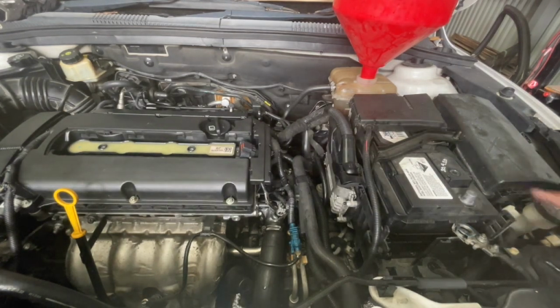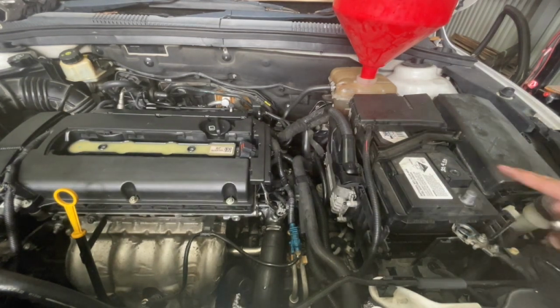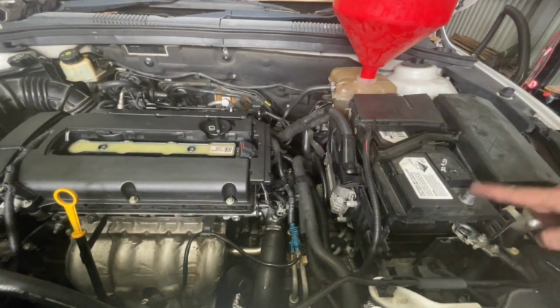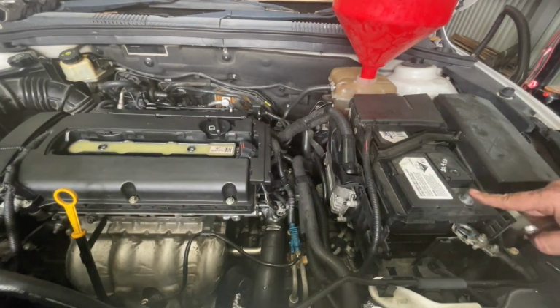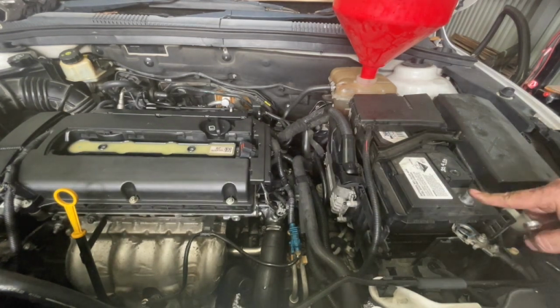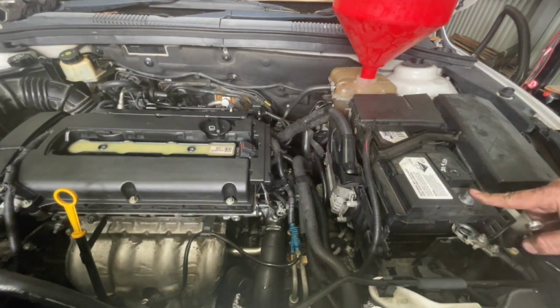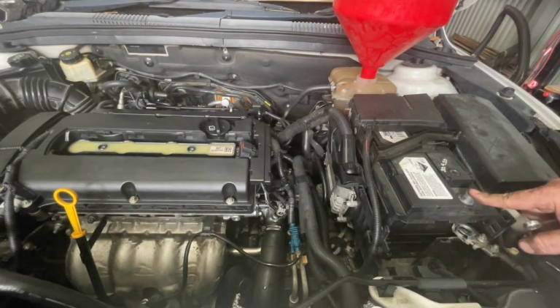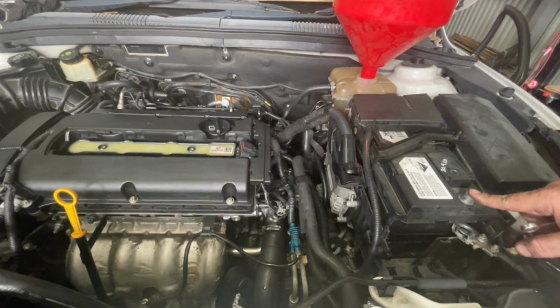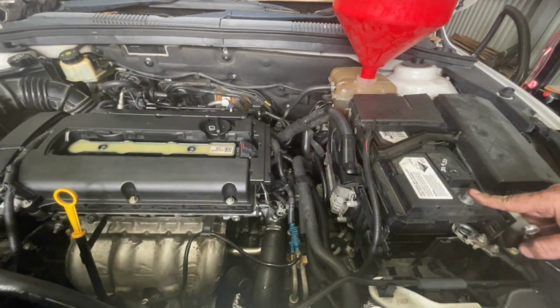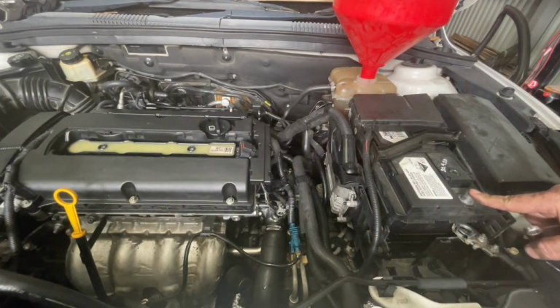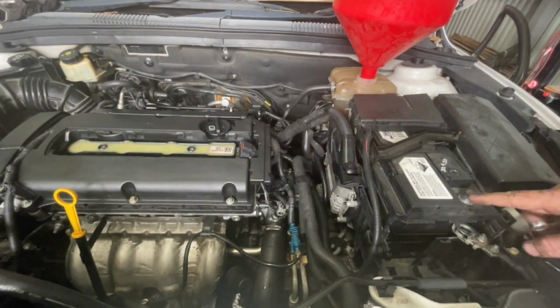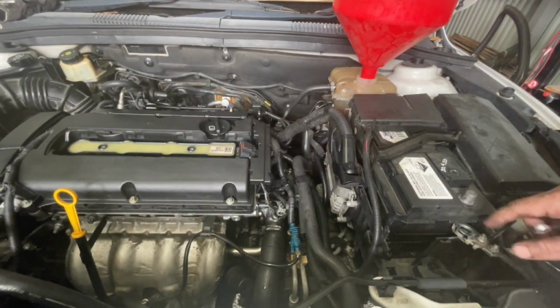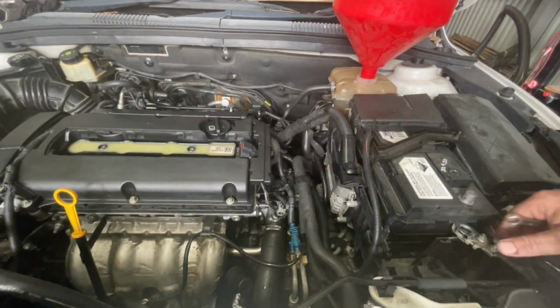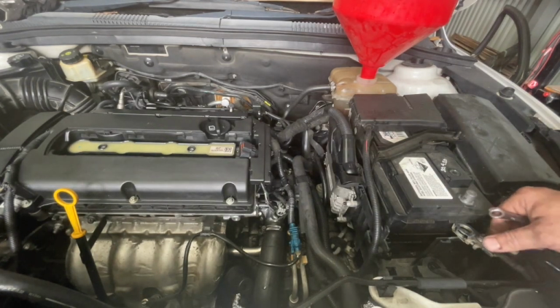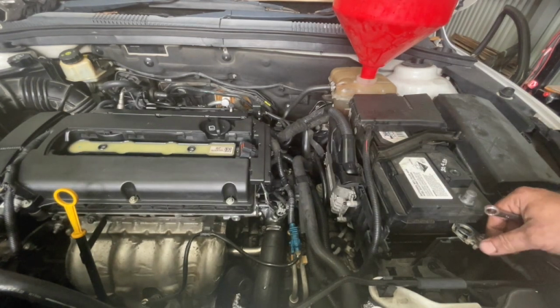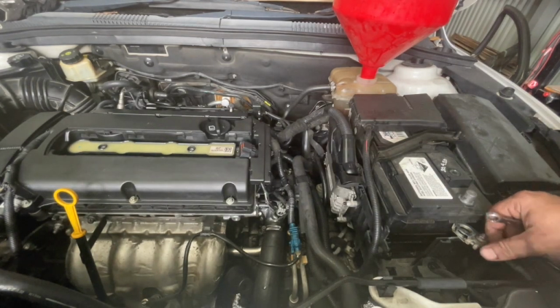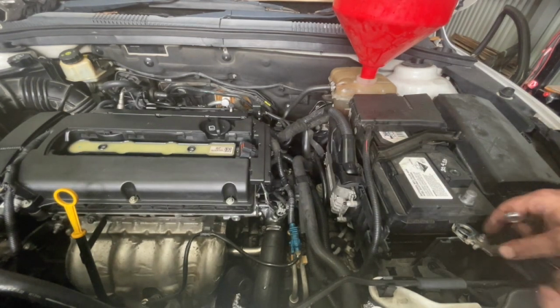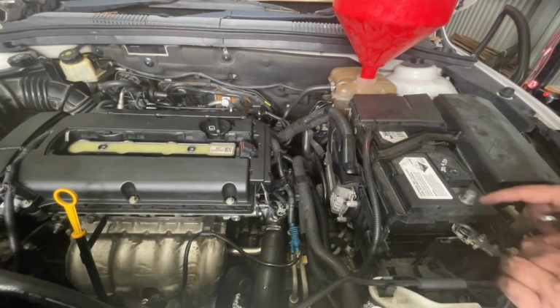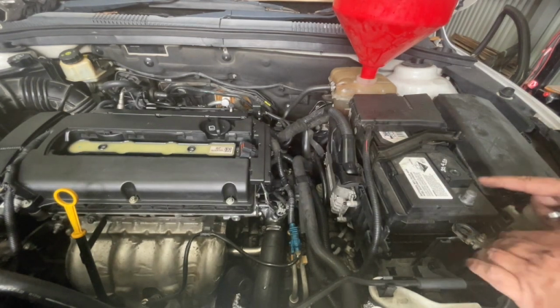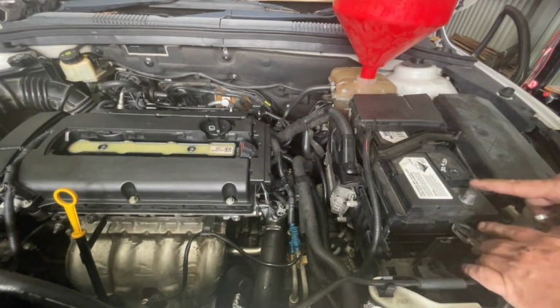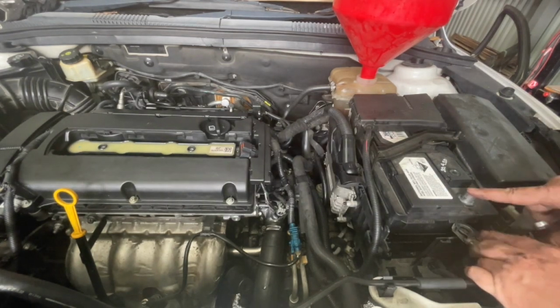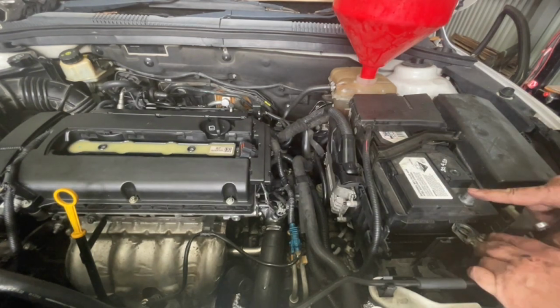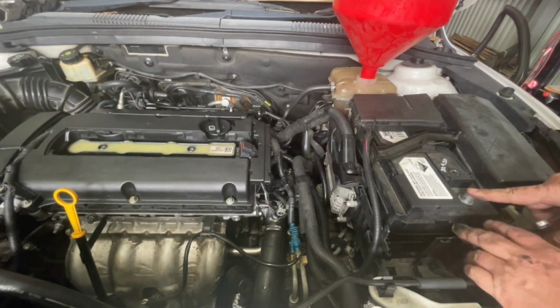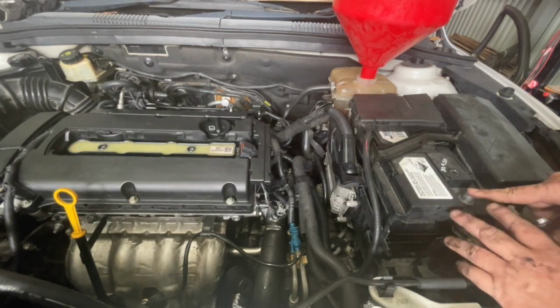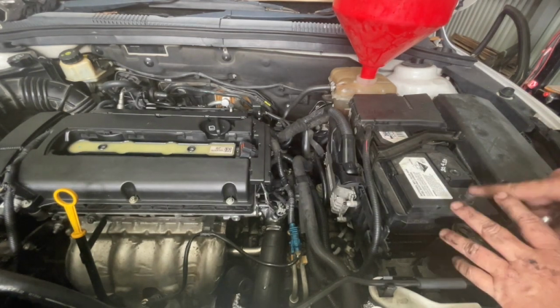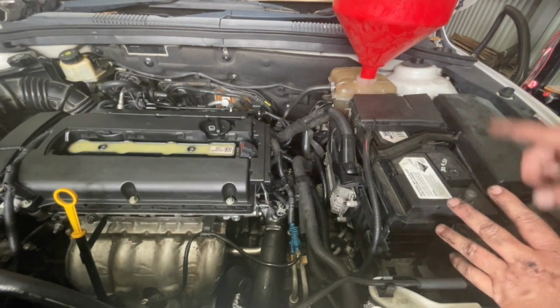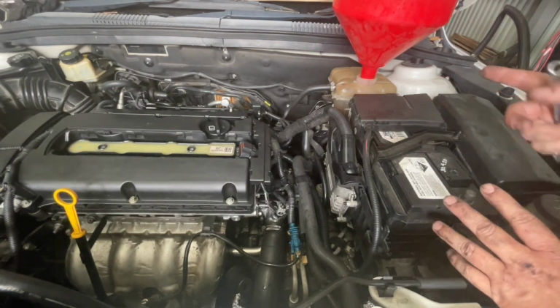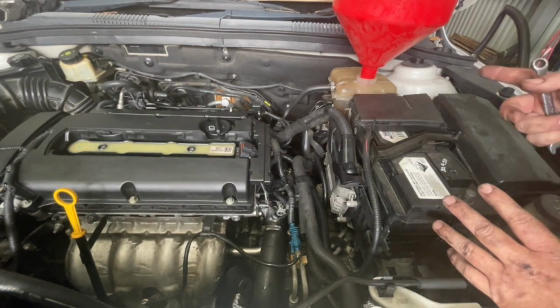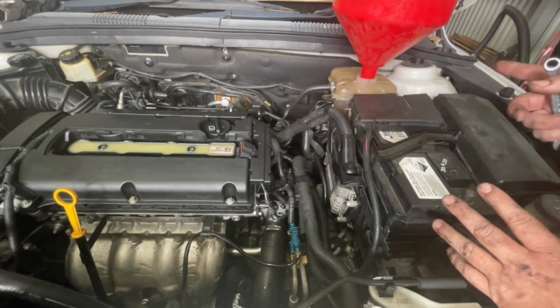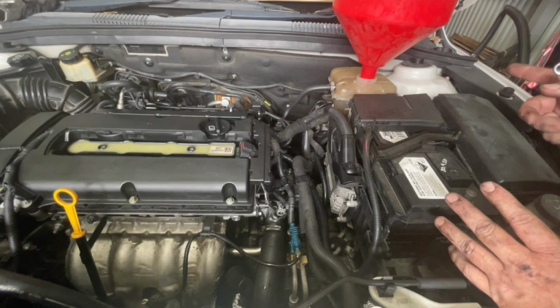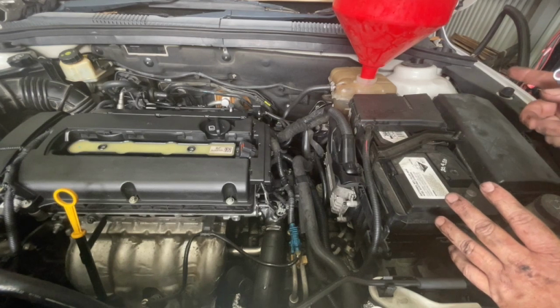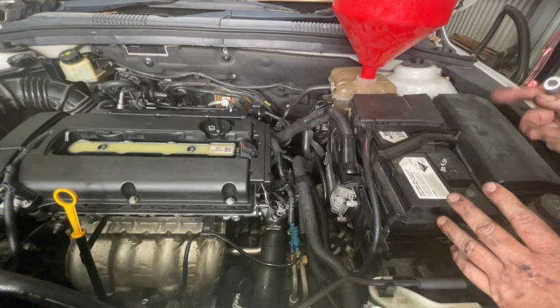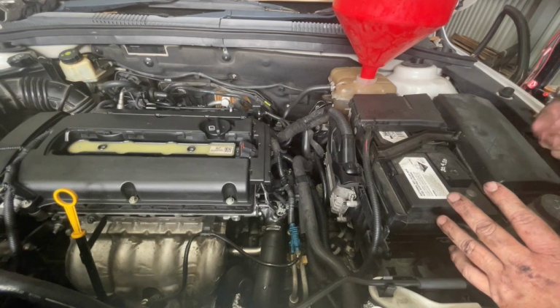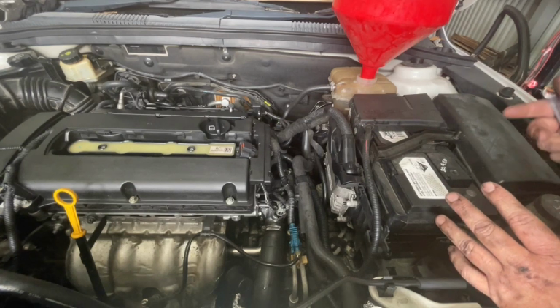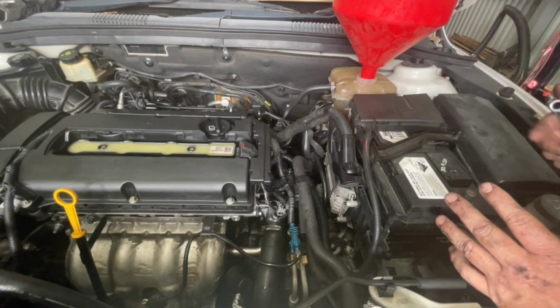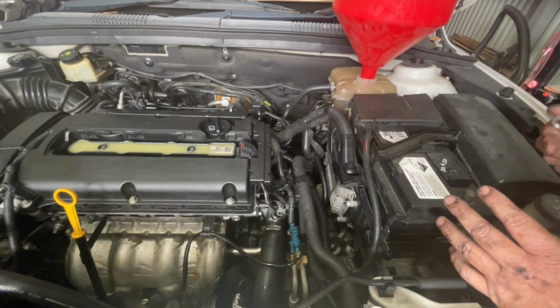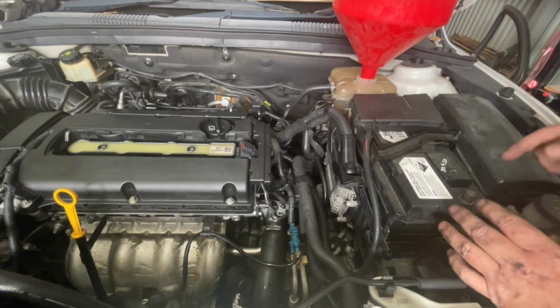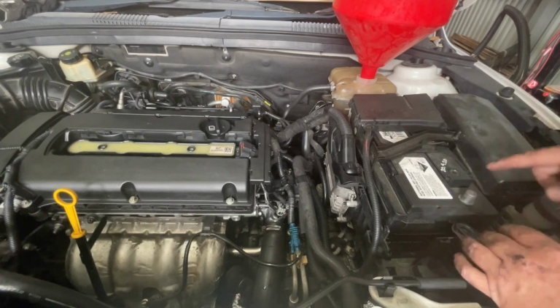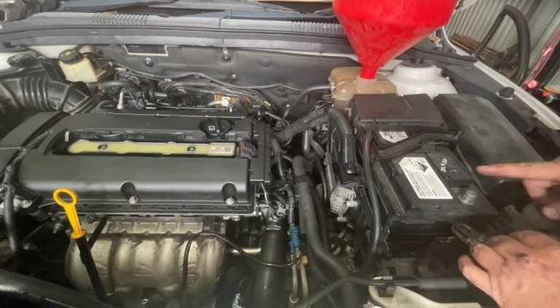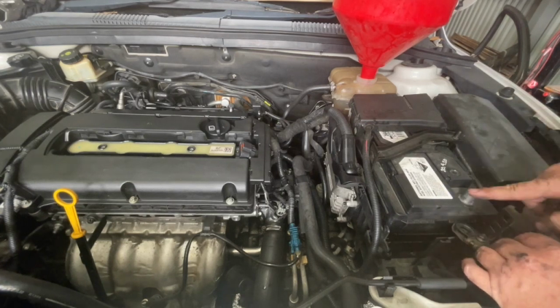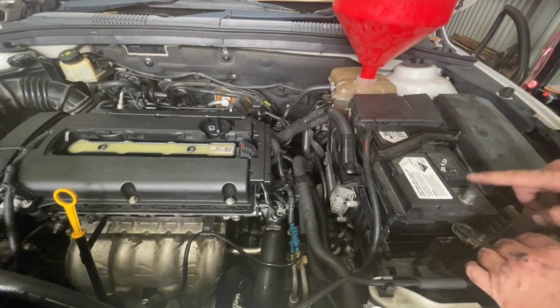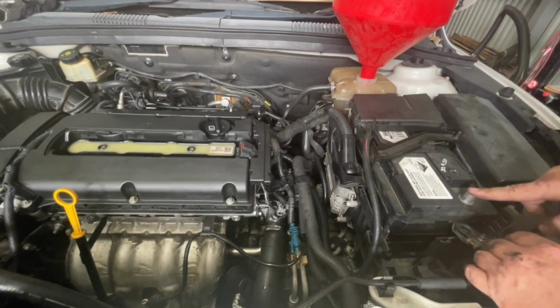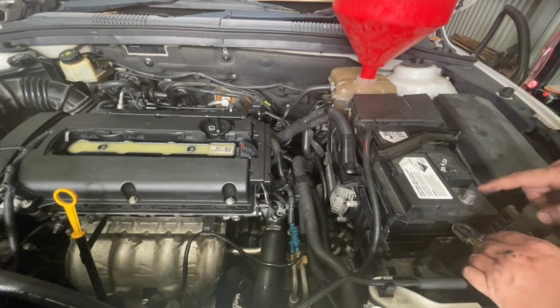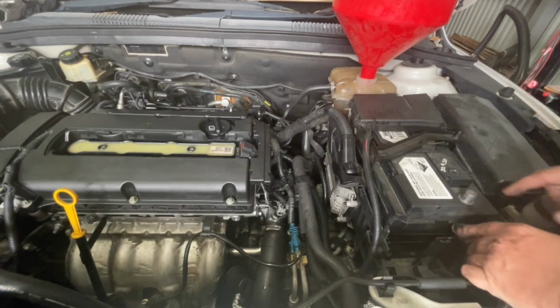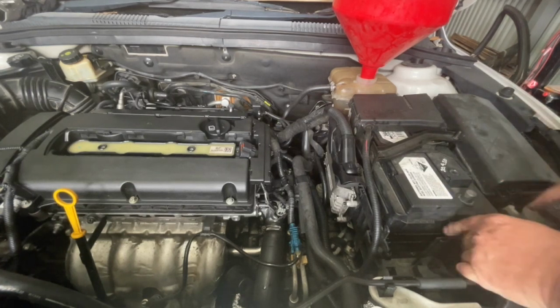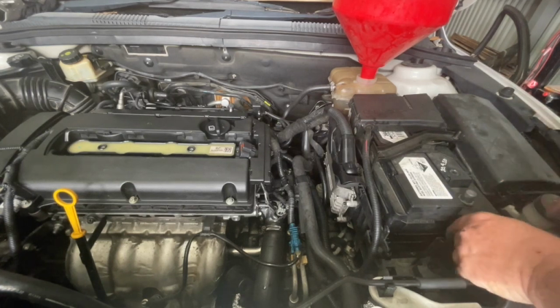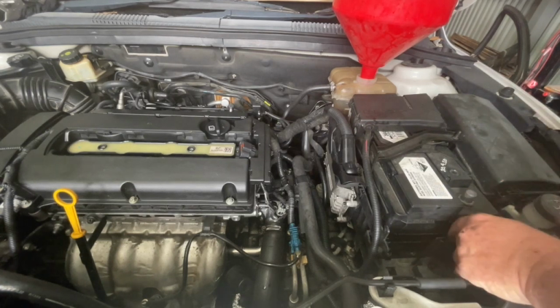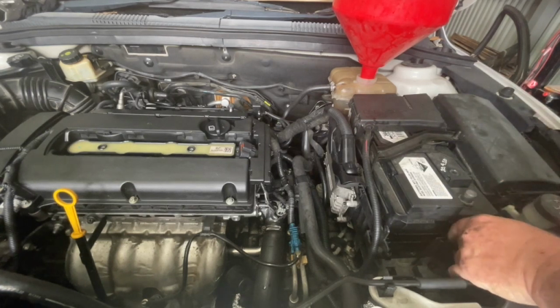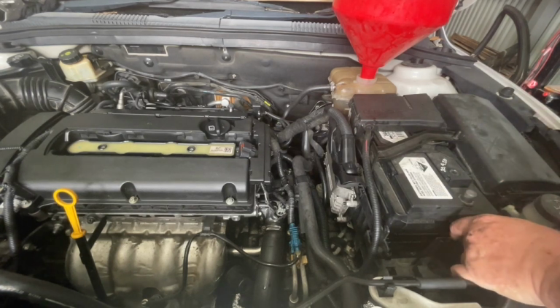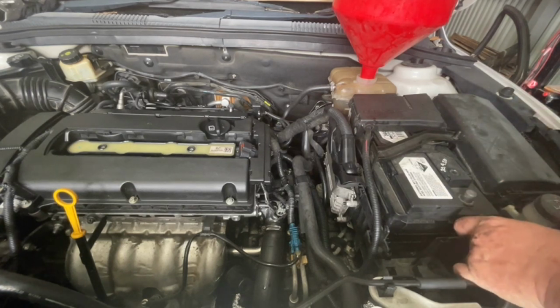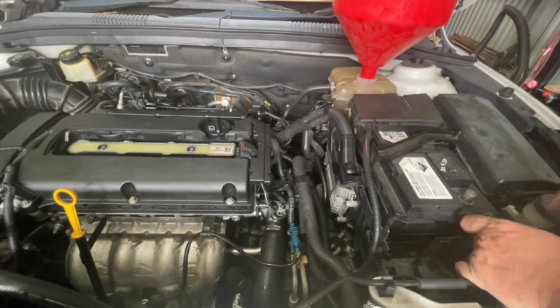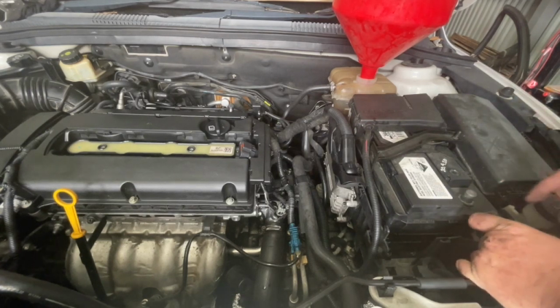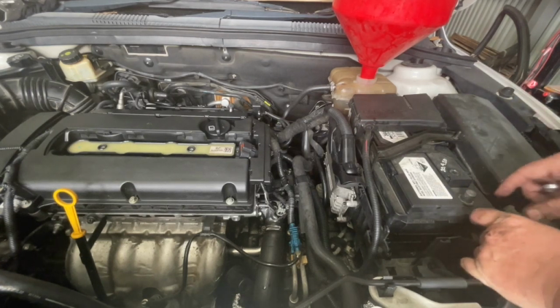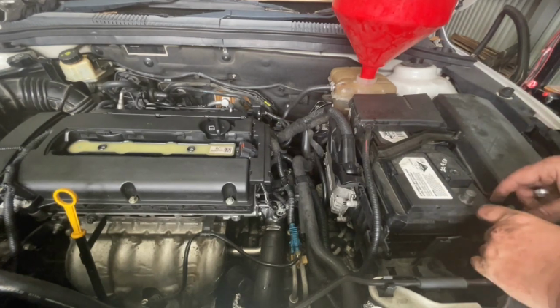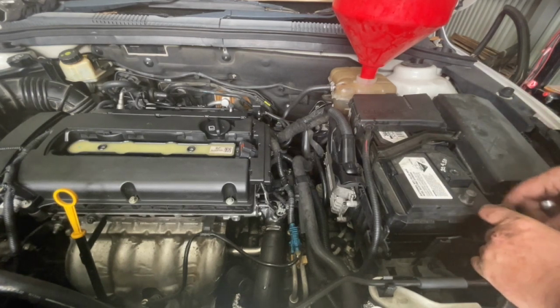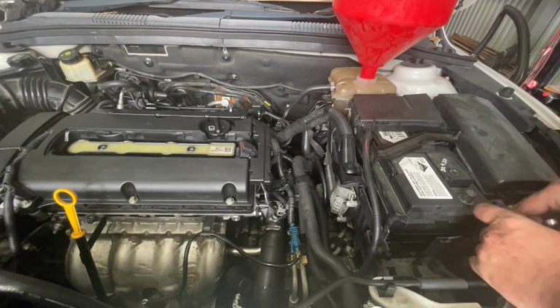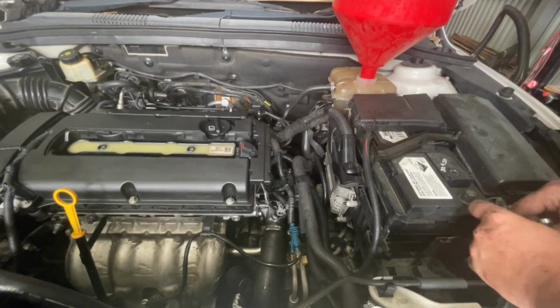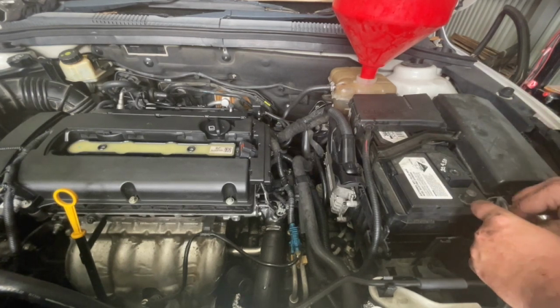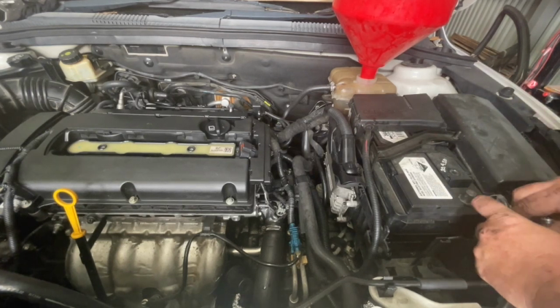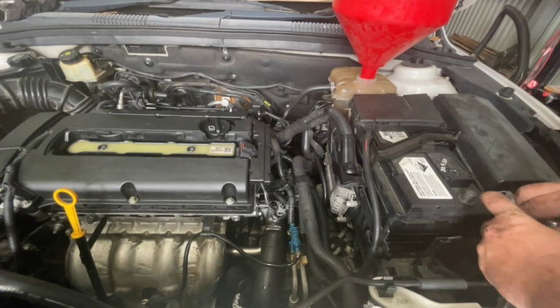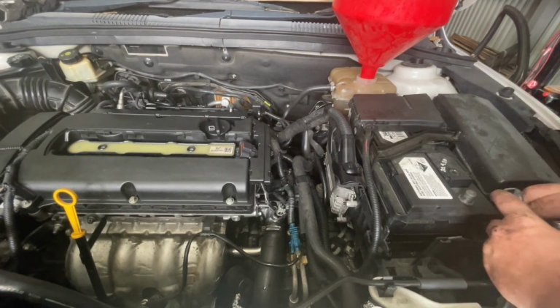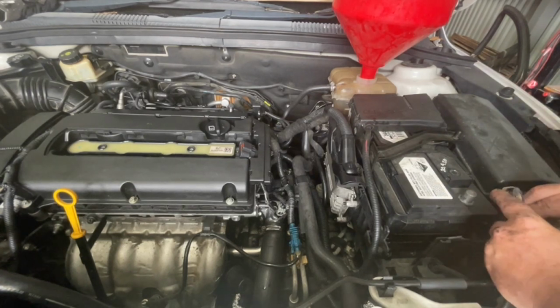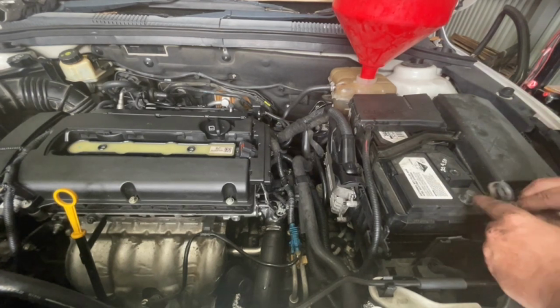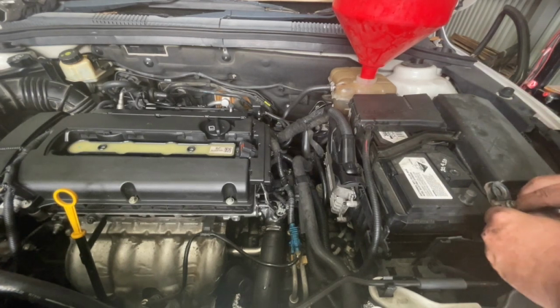Next thing I'm just going to reconnect the battery terminal. Make sure you have a door open or a window open because sometimes they do have a habit of just locking.